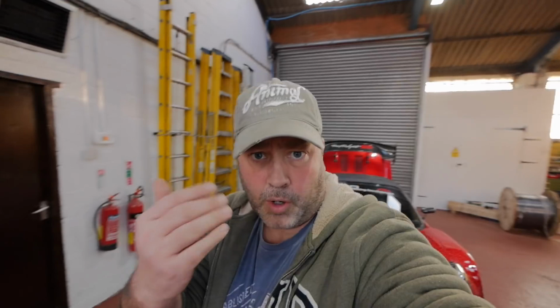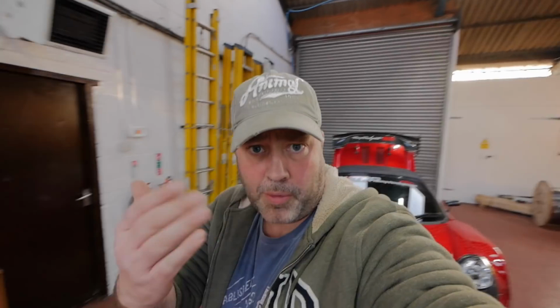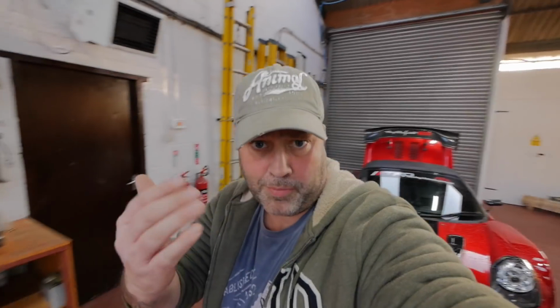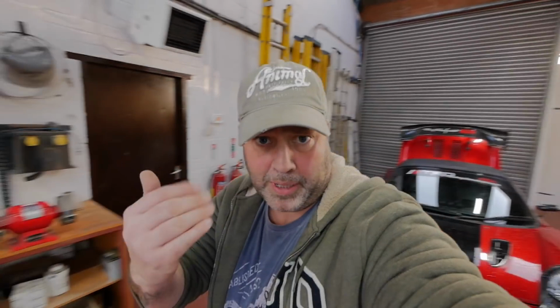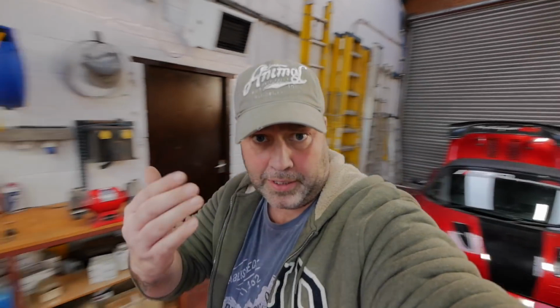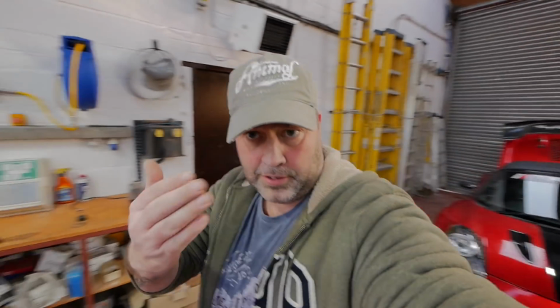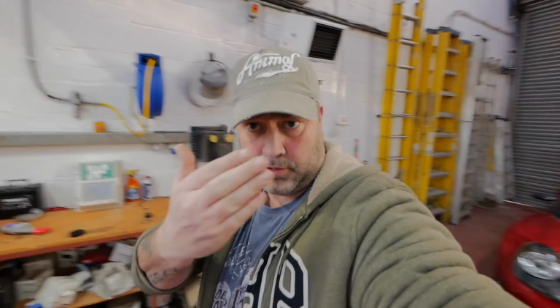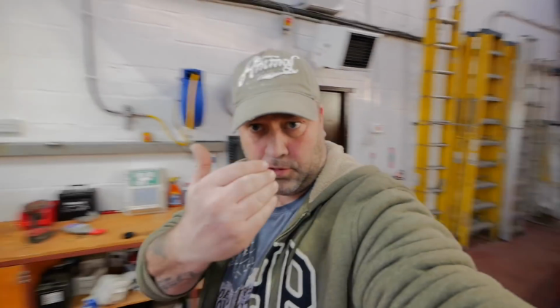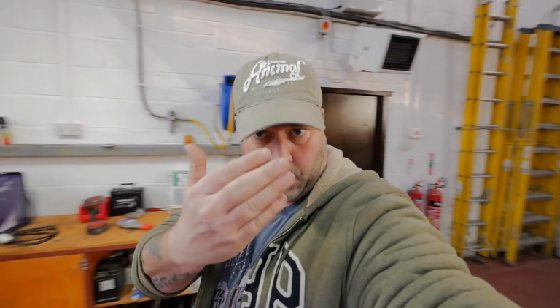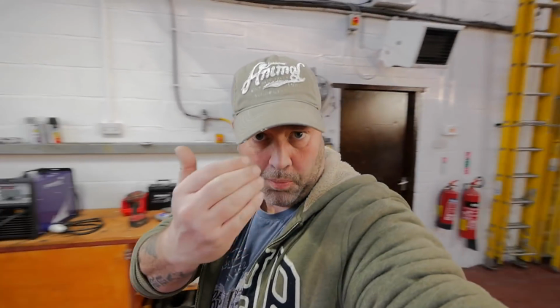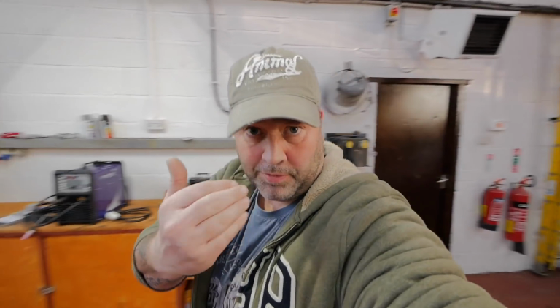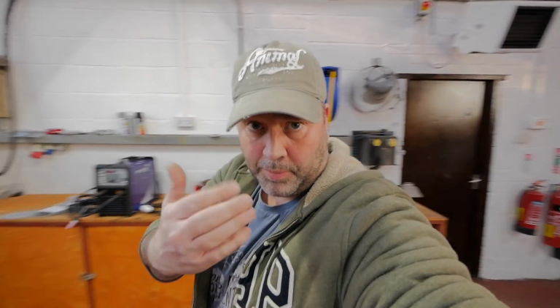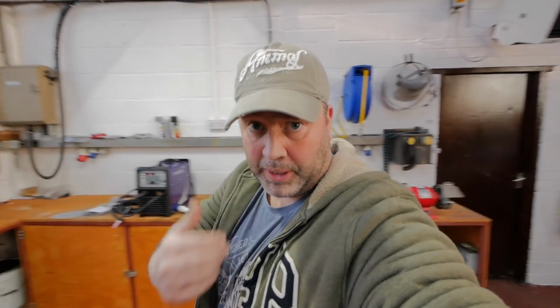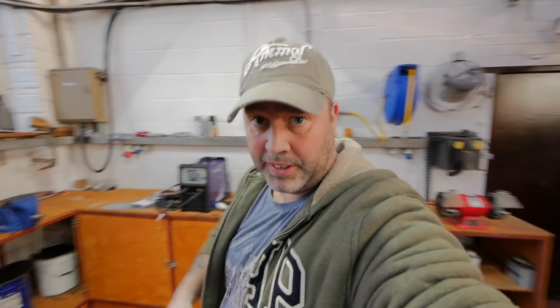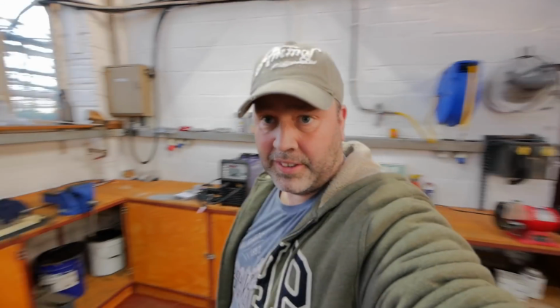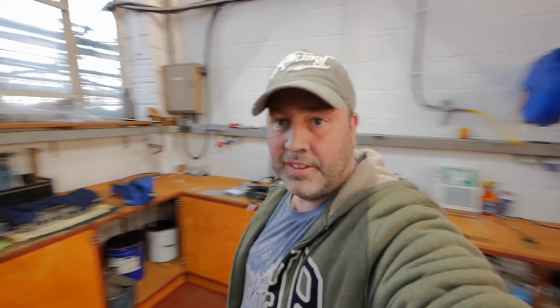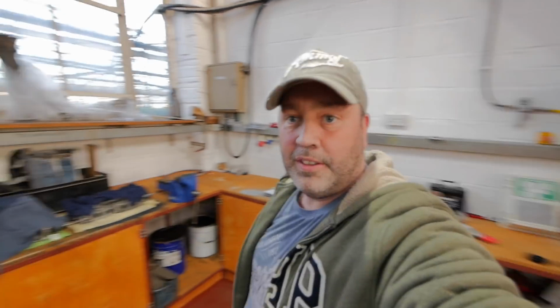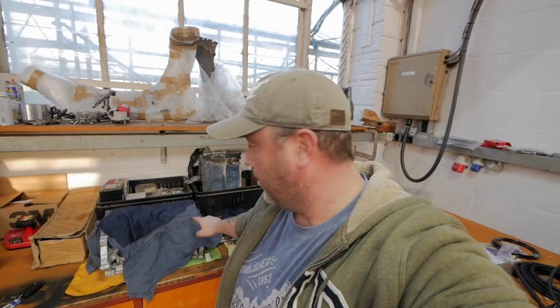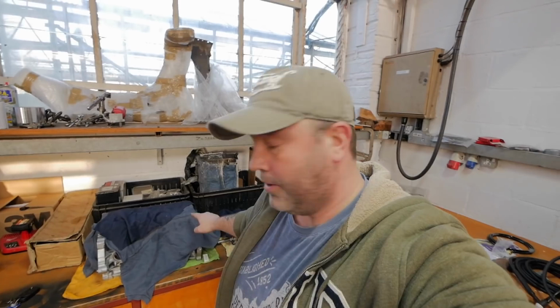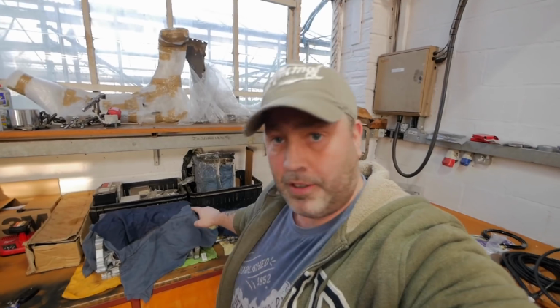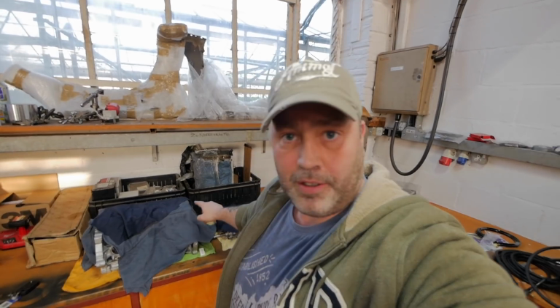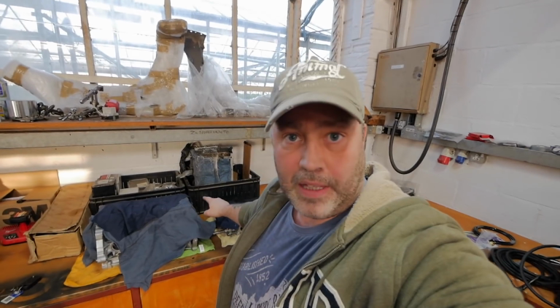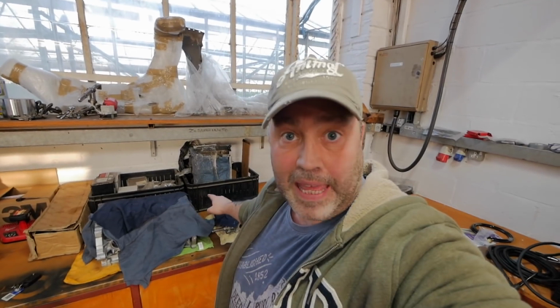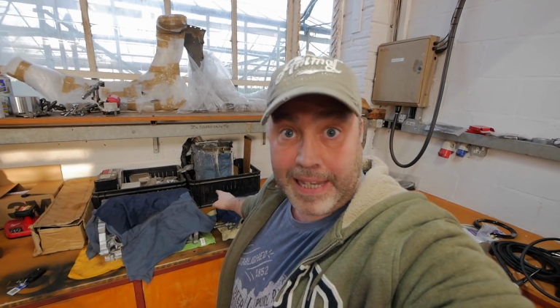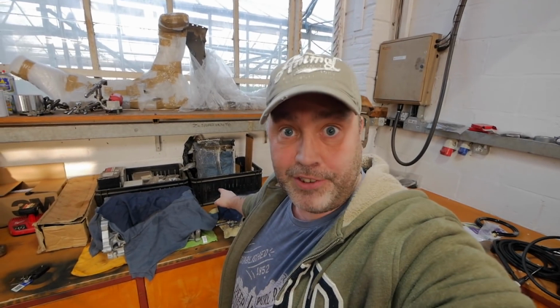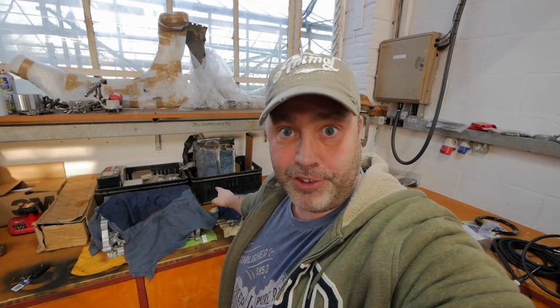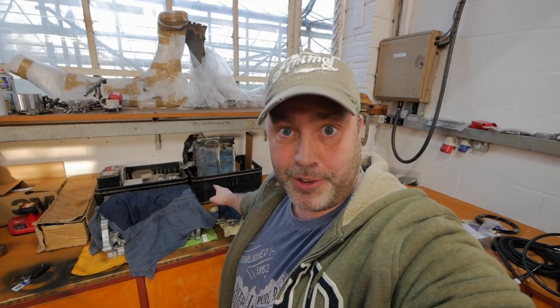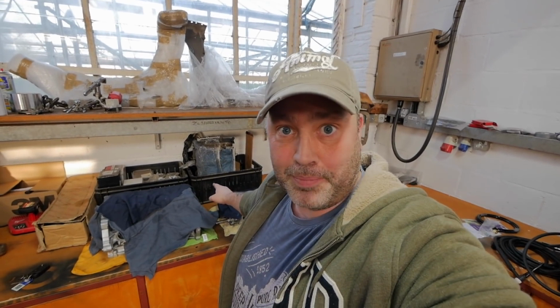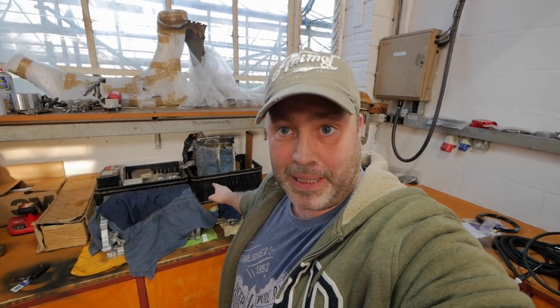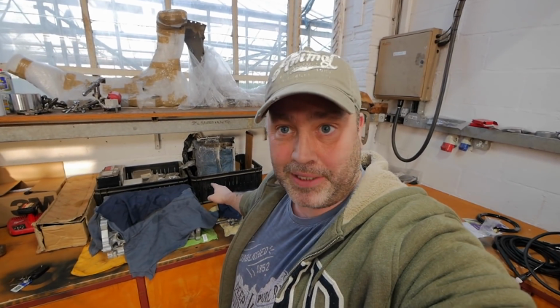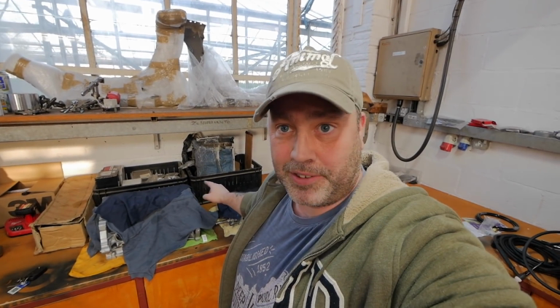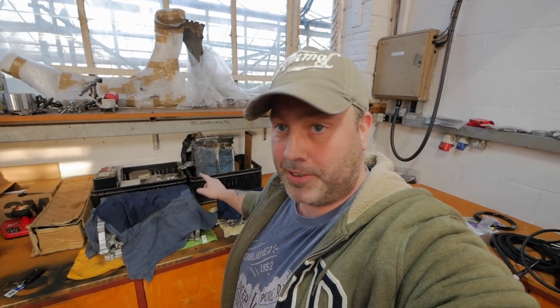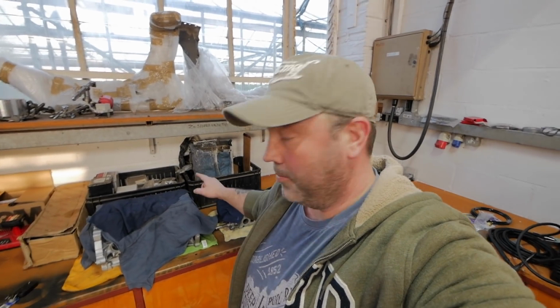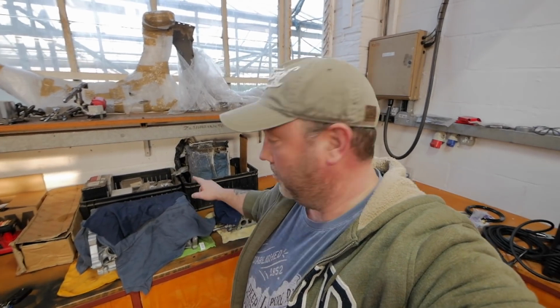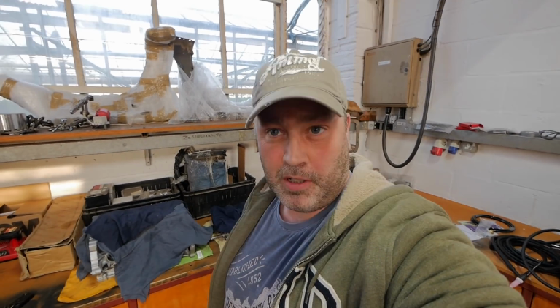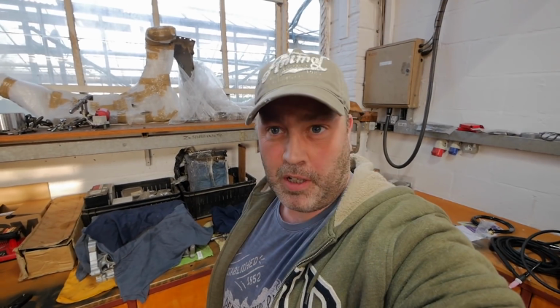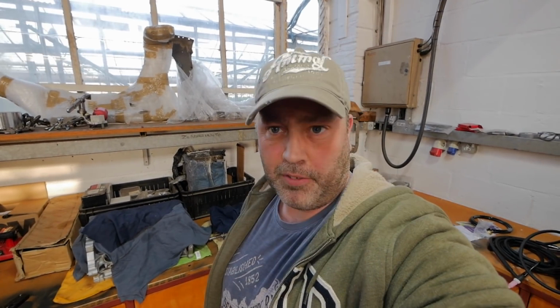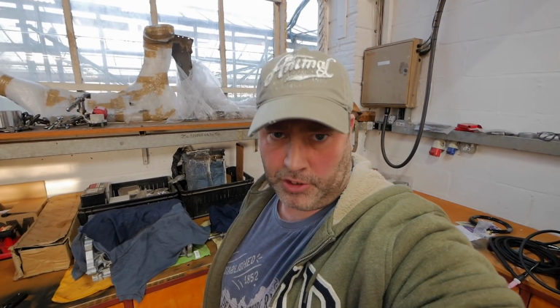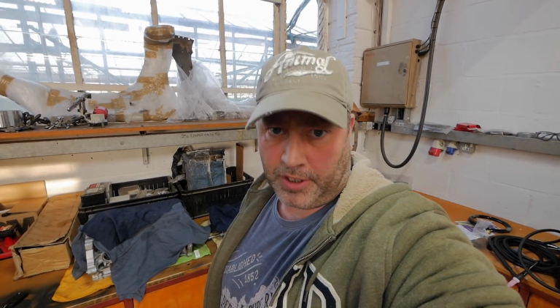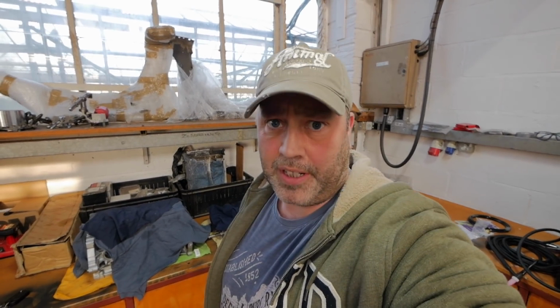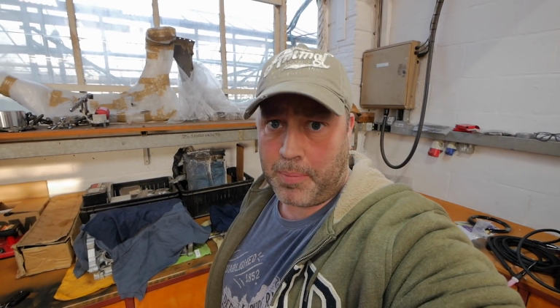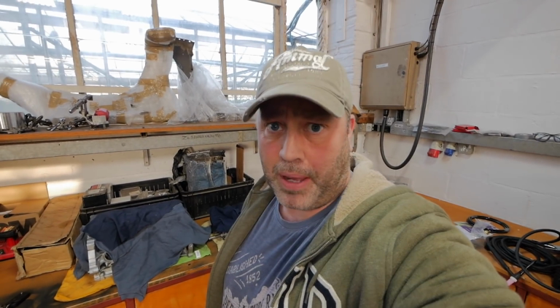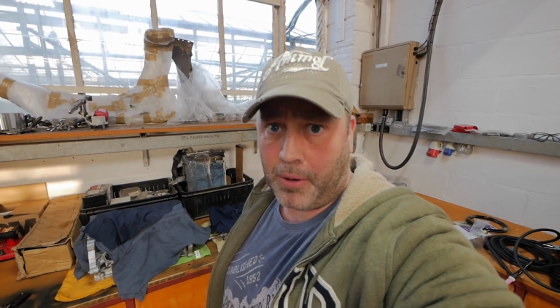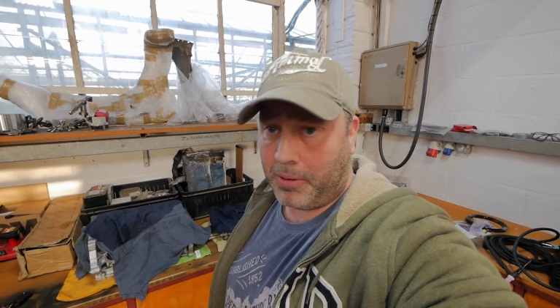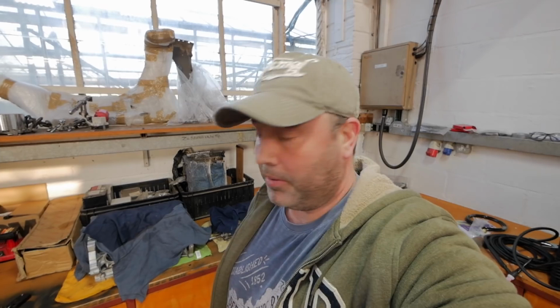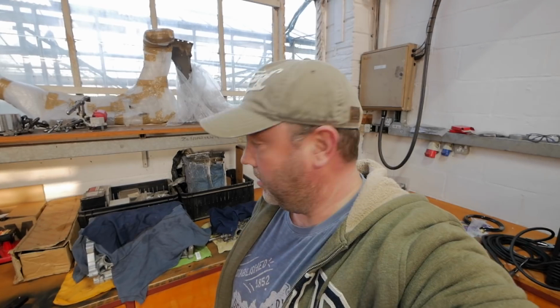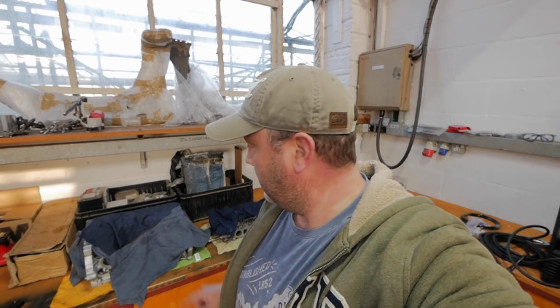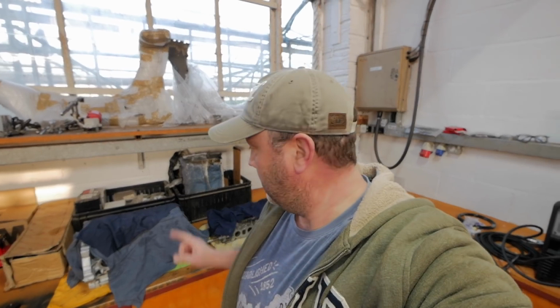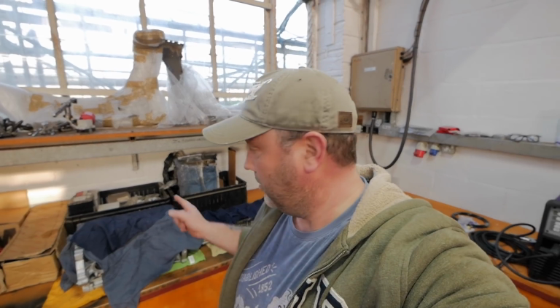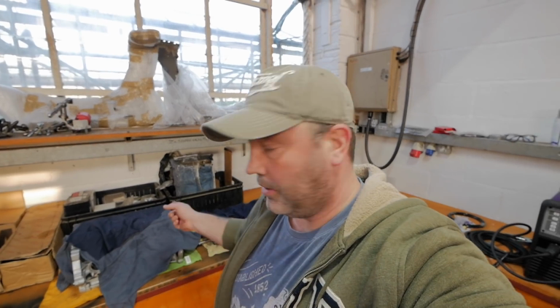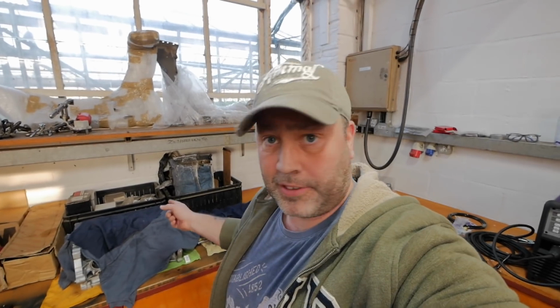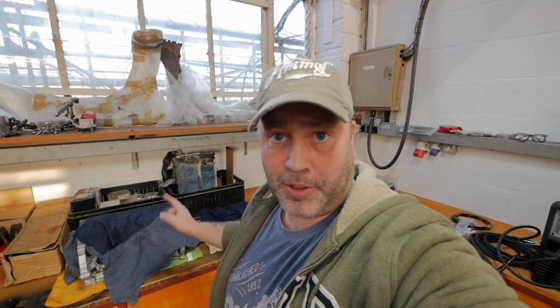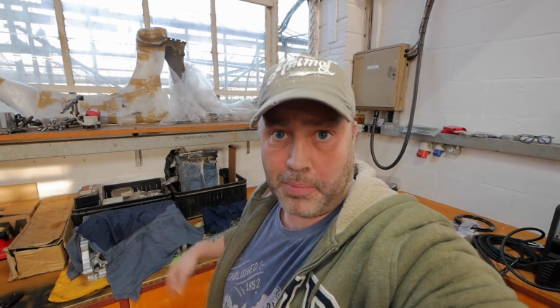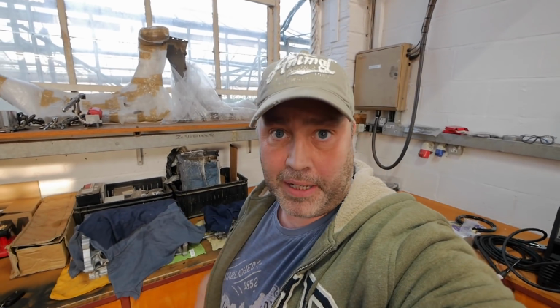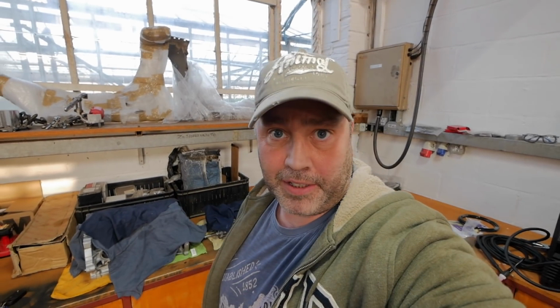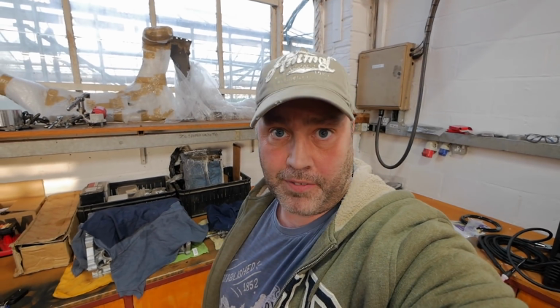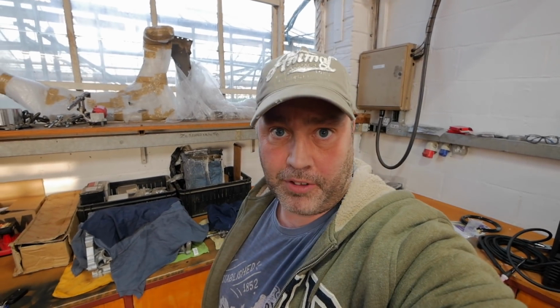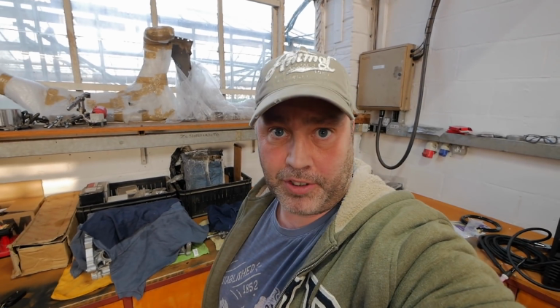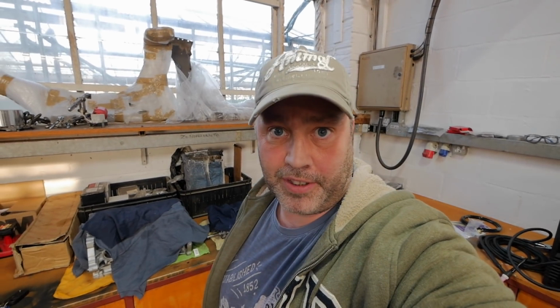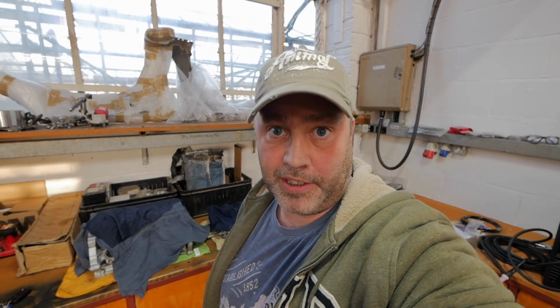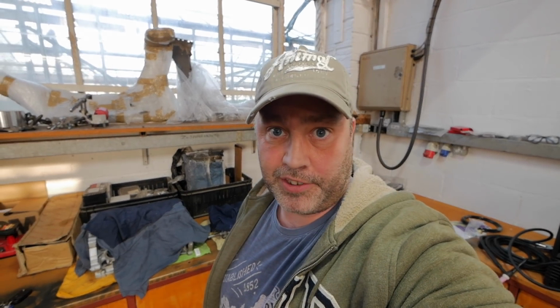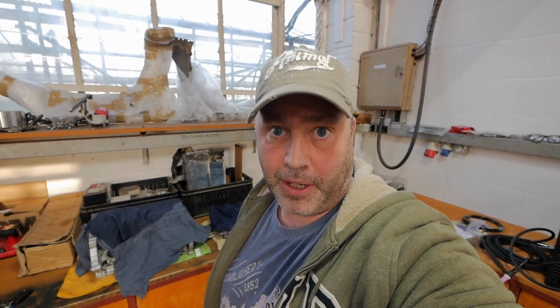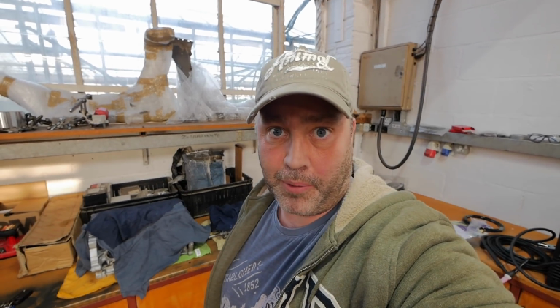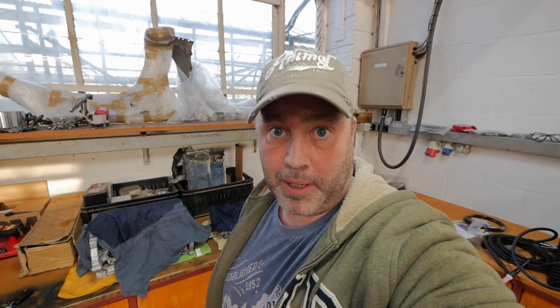Come with me, engine bits. I've just got to nip out. Let's come back and have a look at these, shall we?